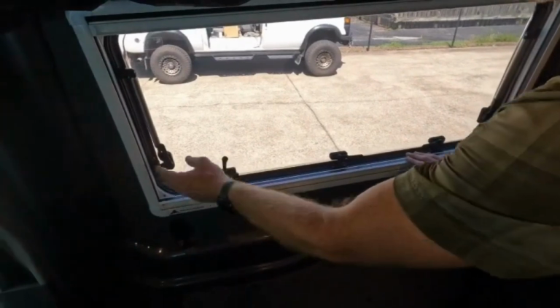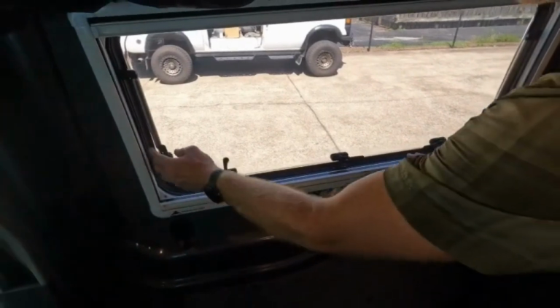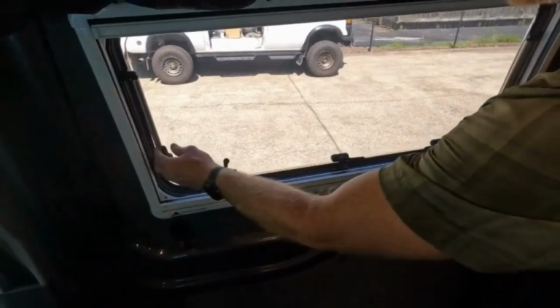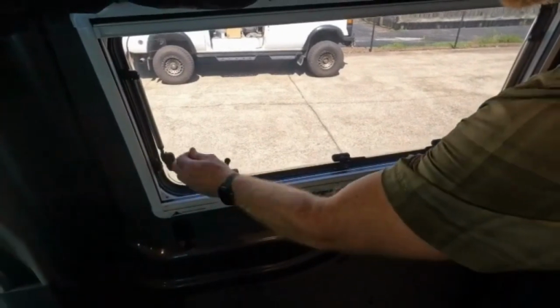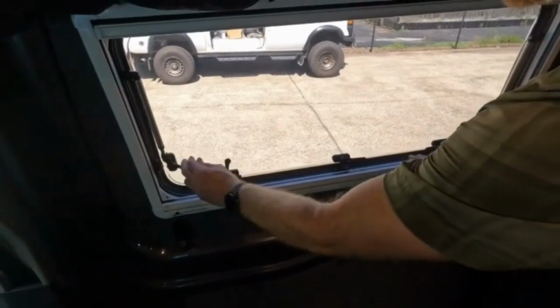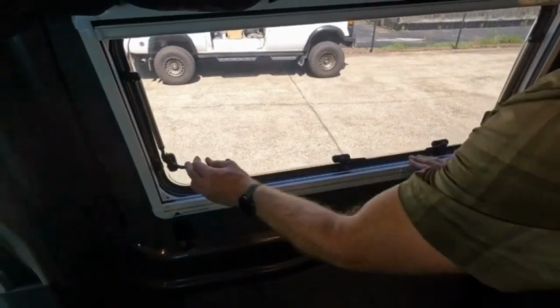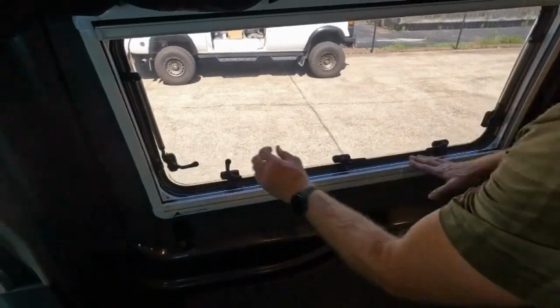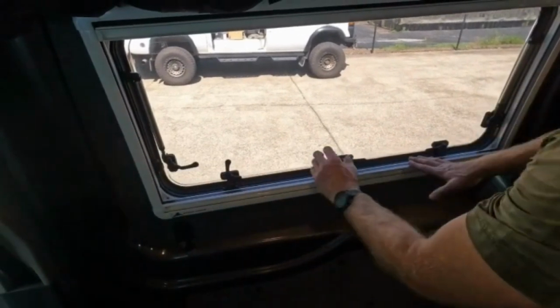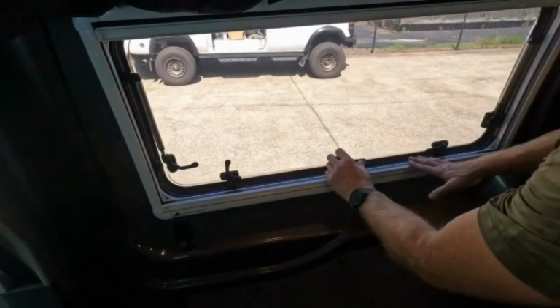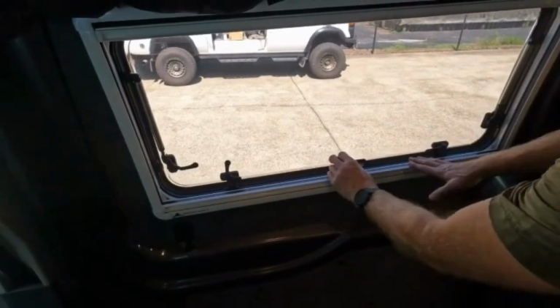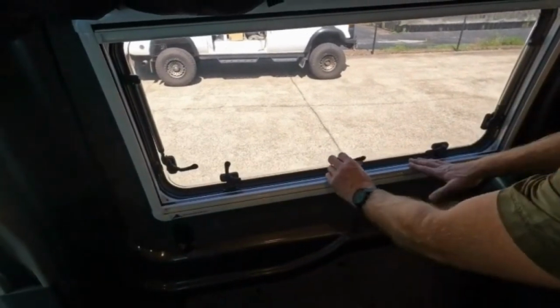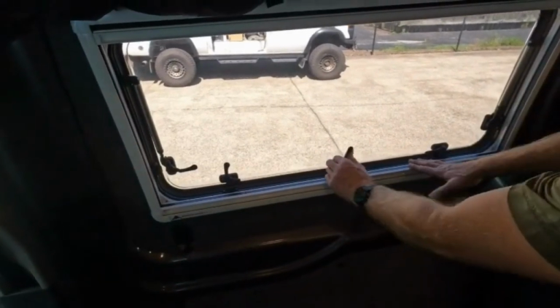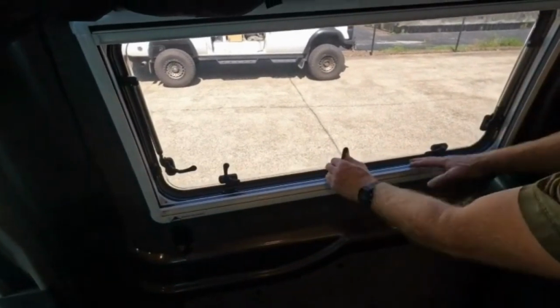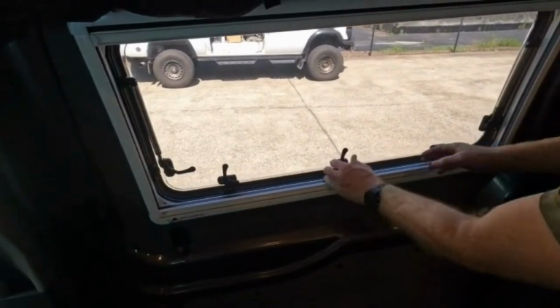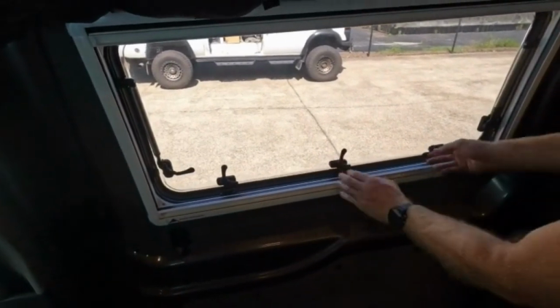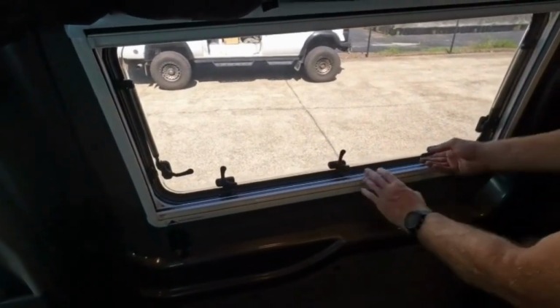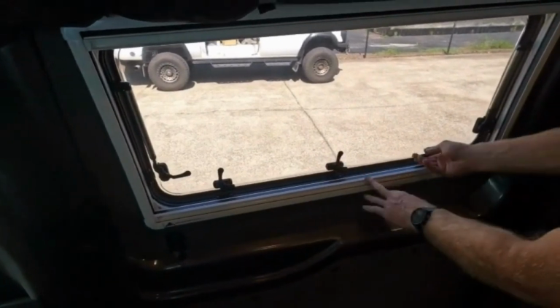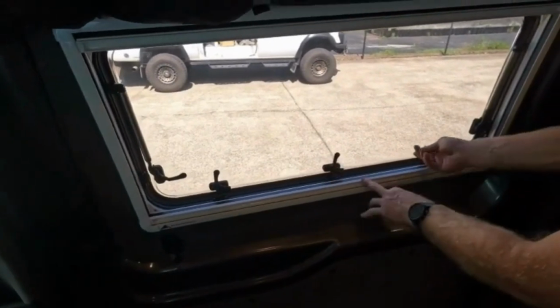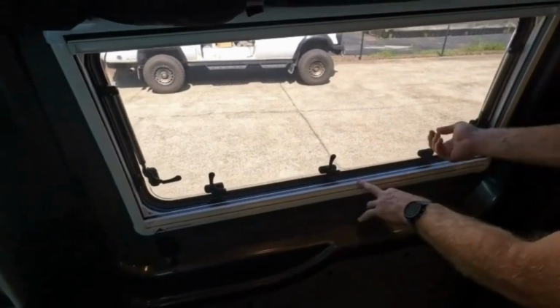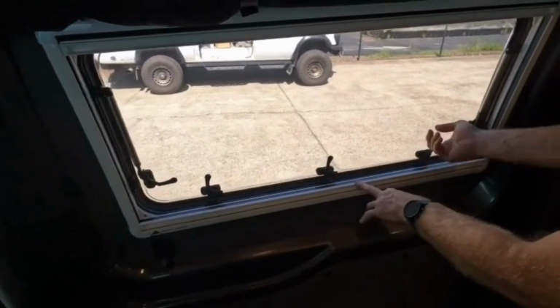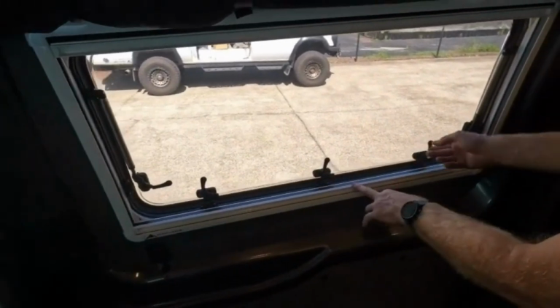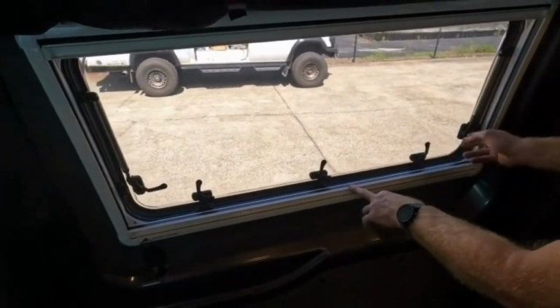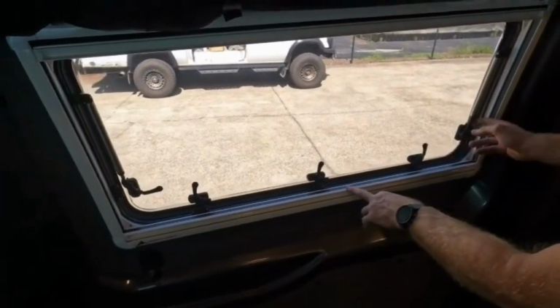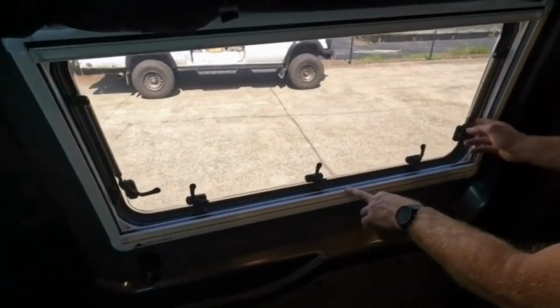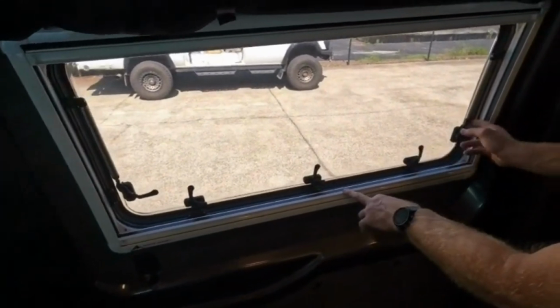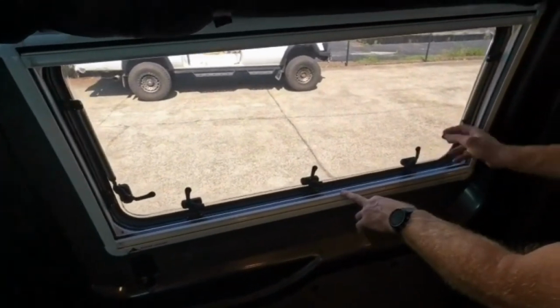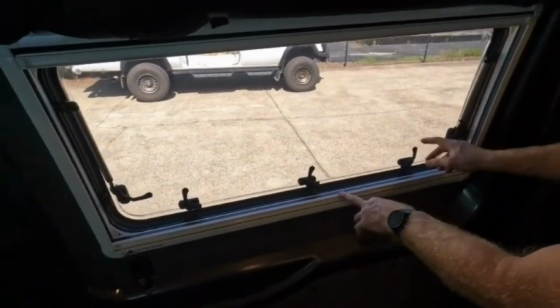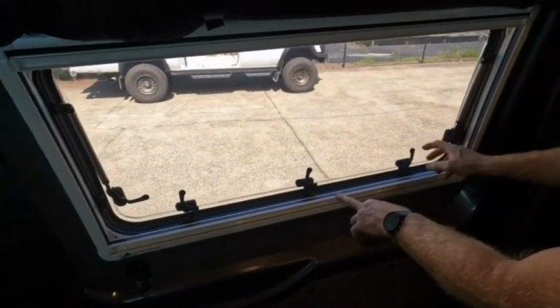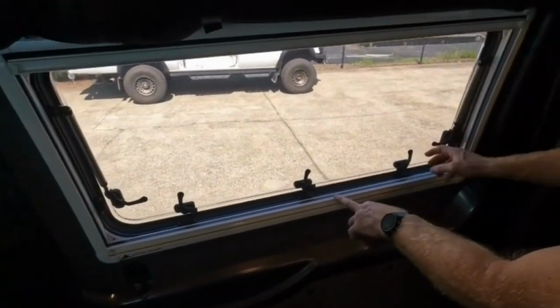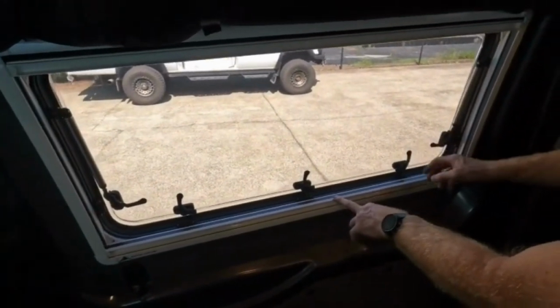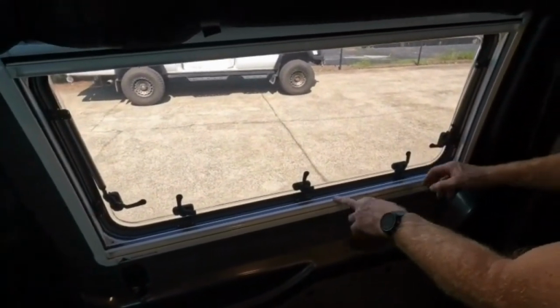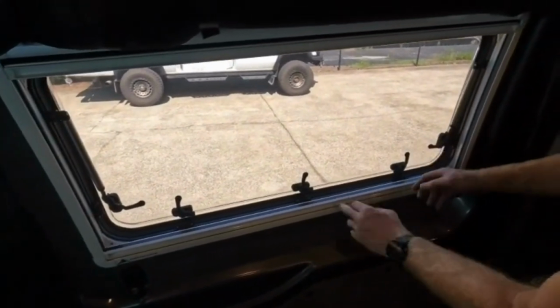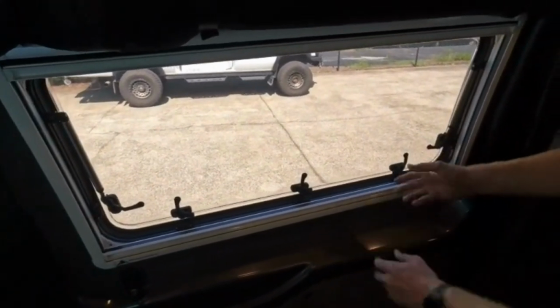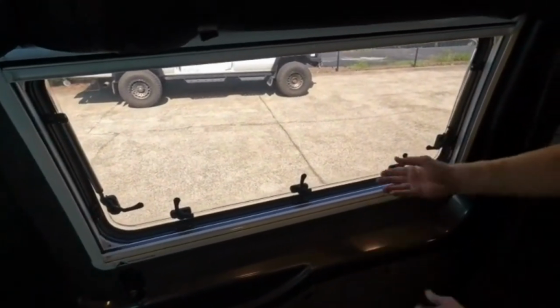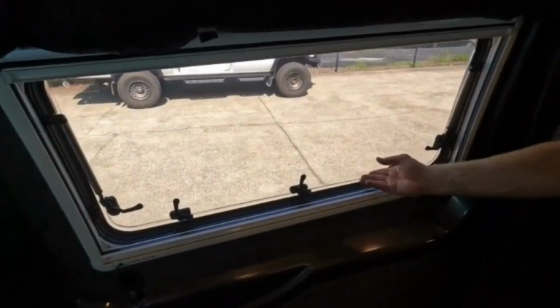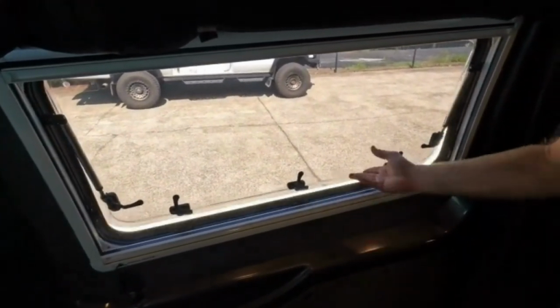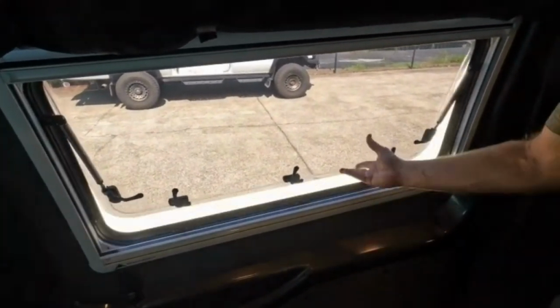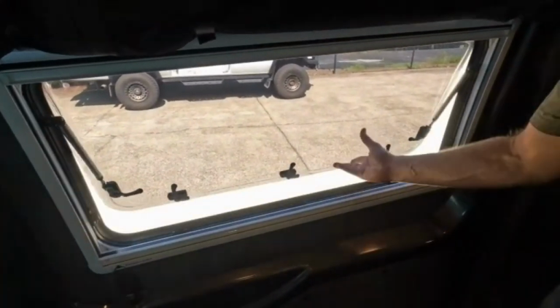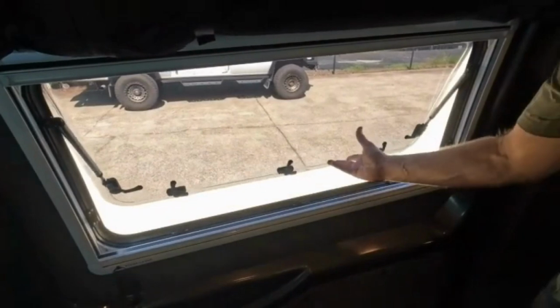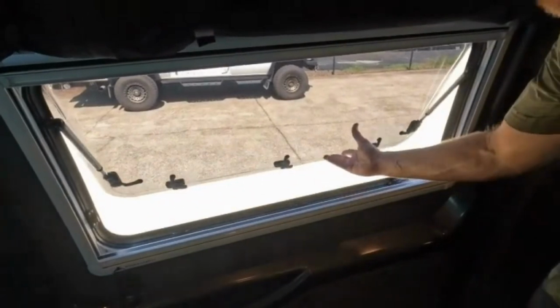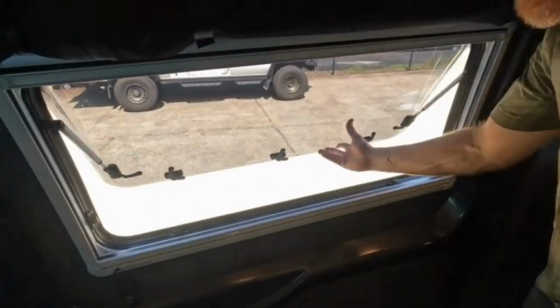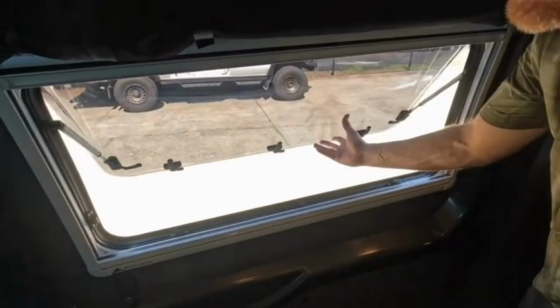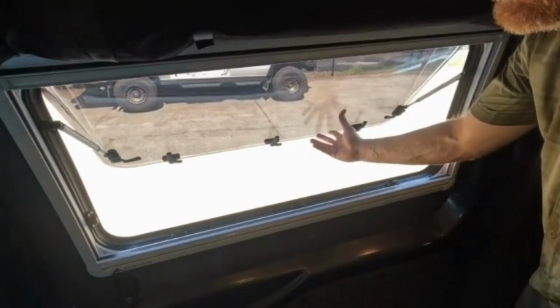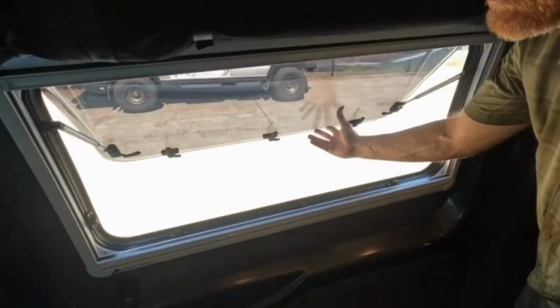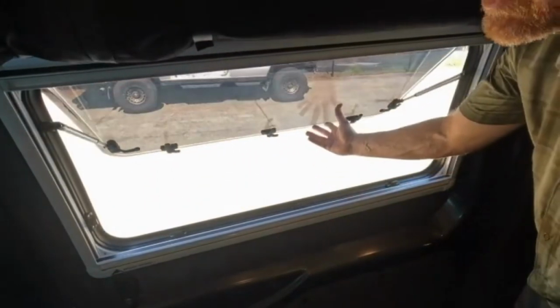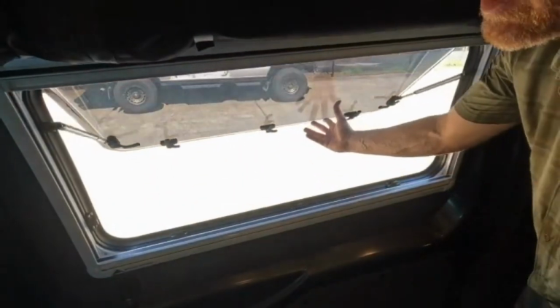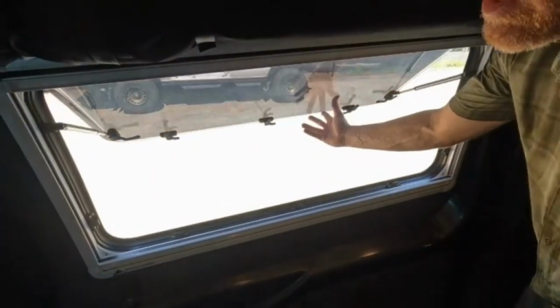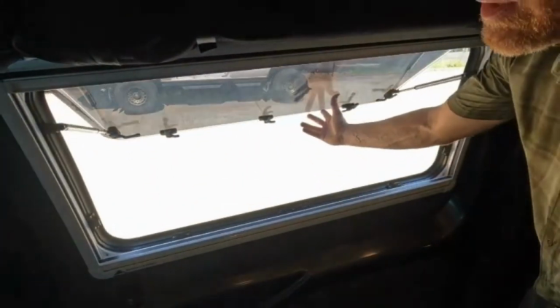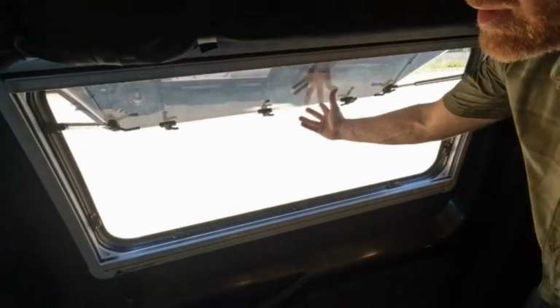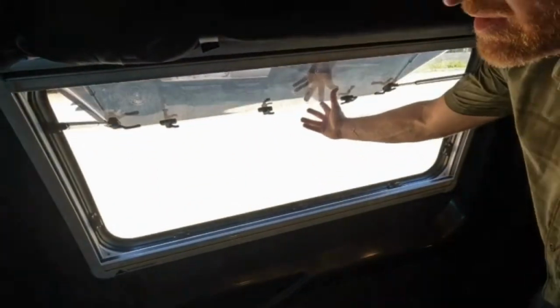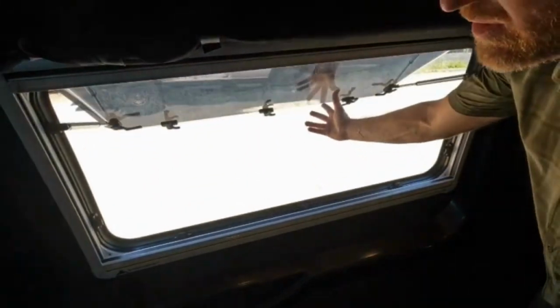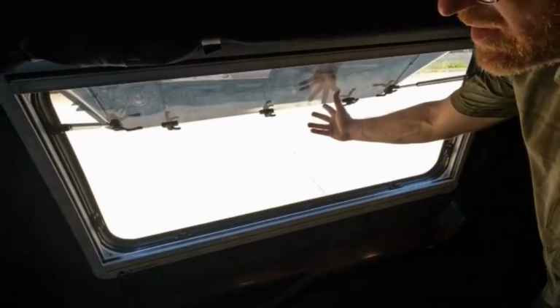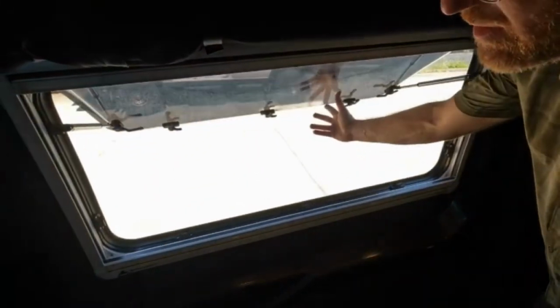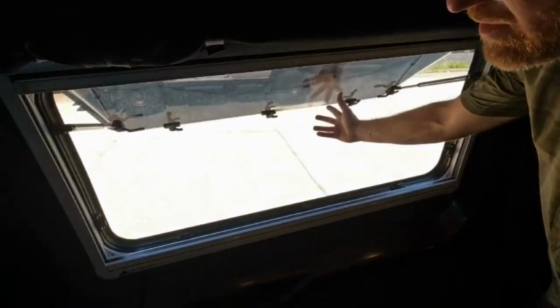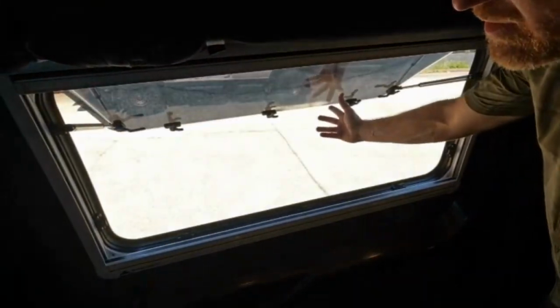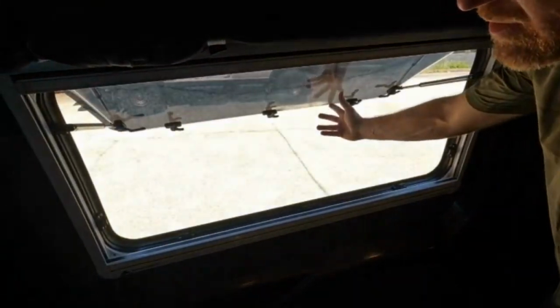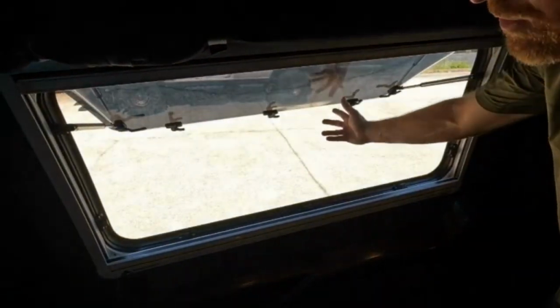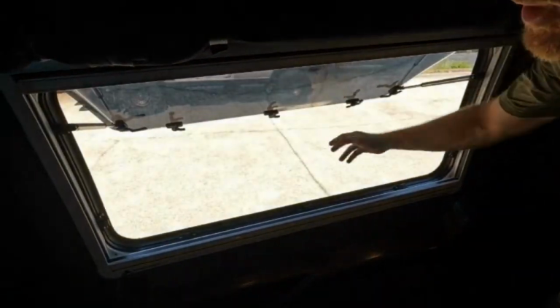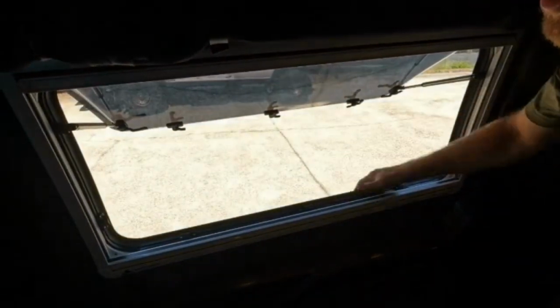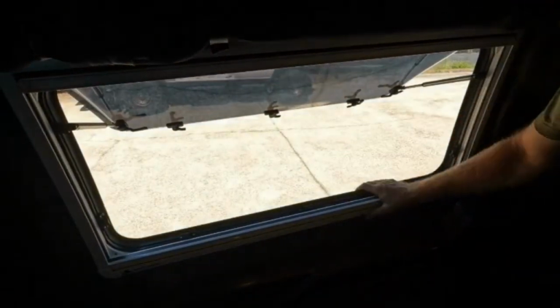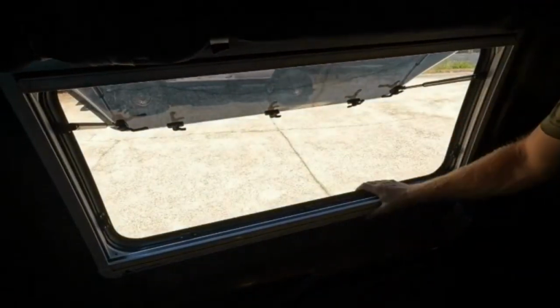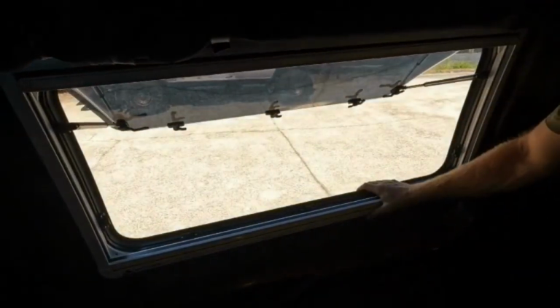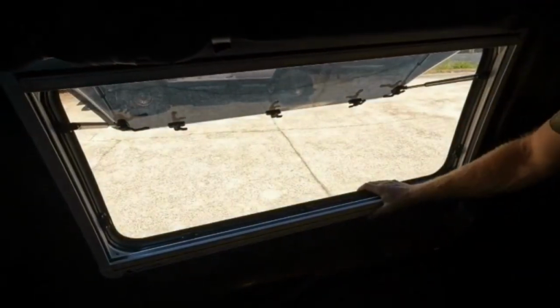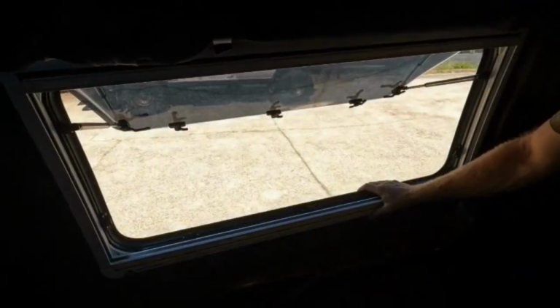You just want to open the latches up and then you can push out the window like that.